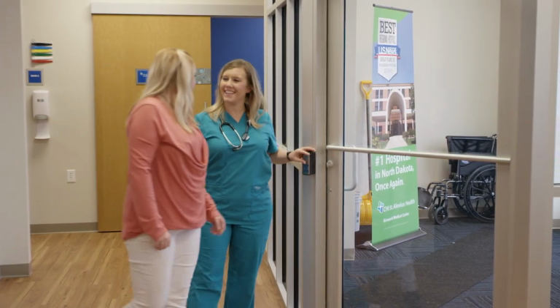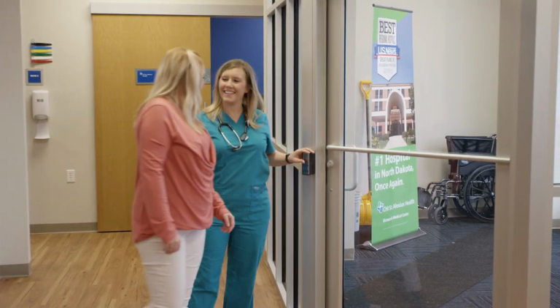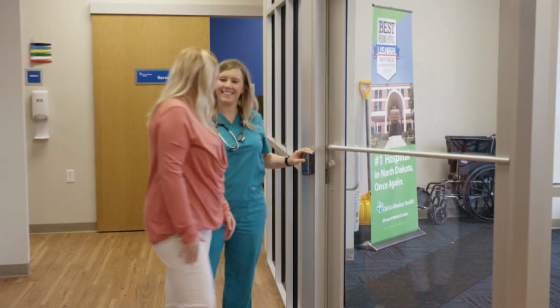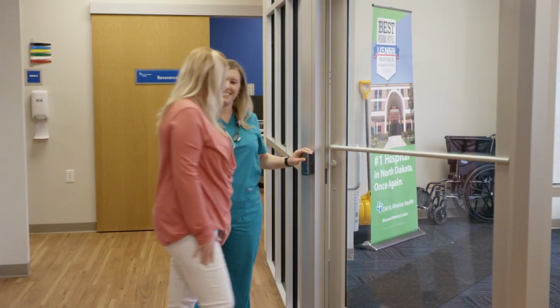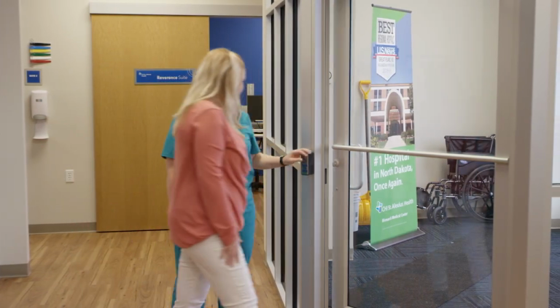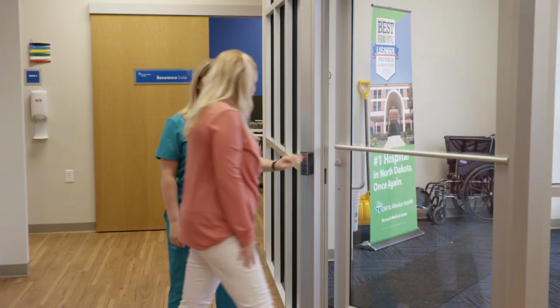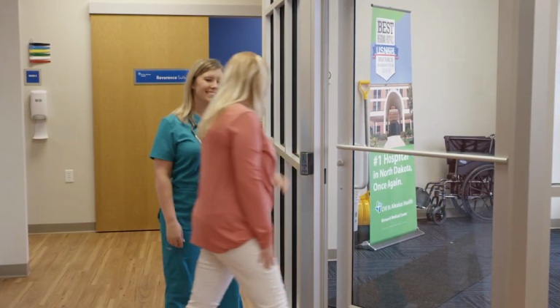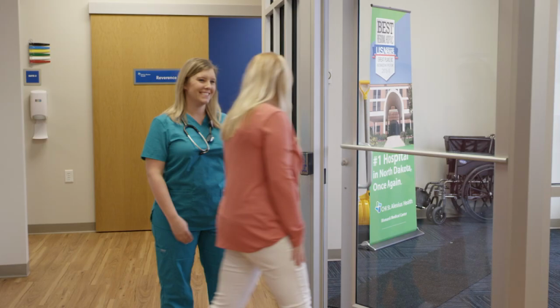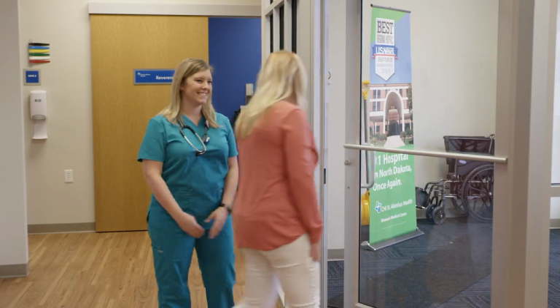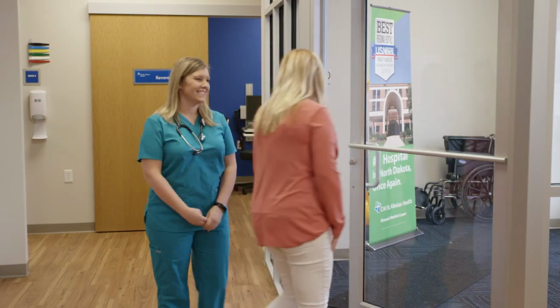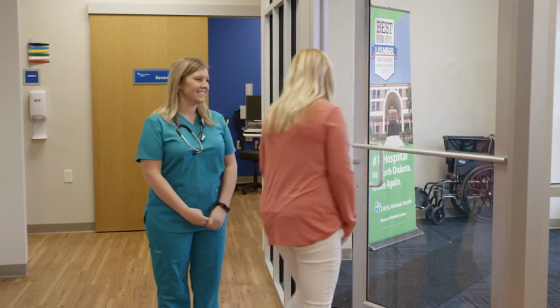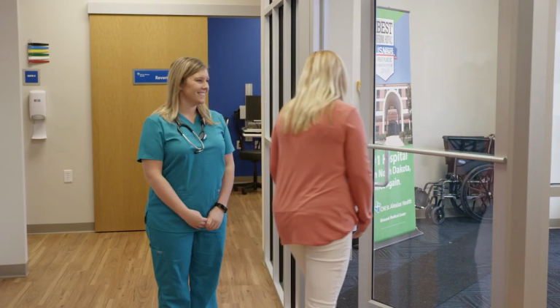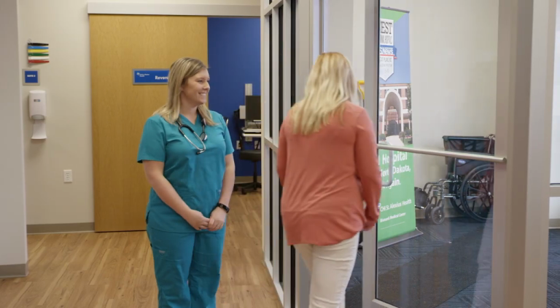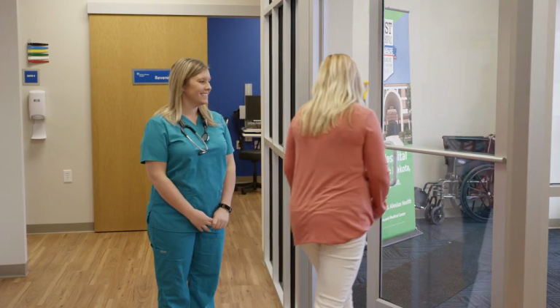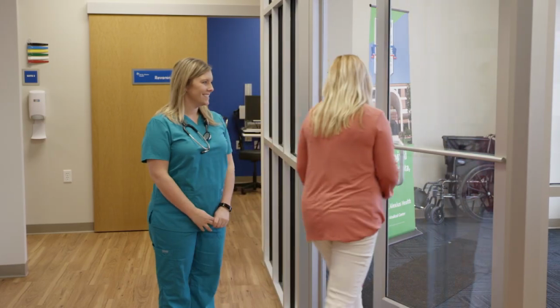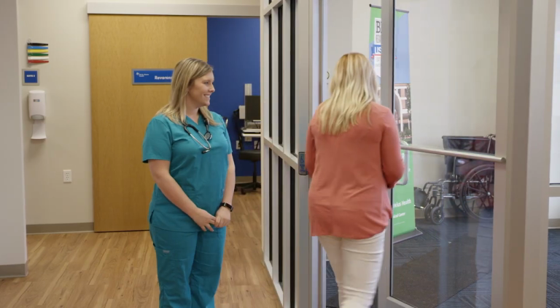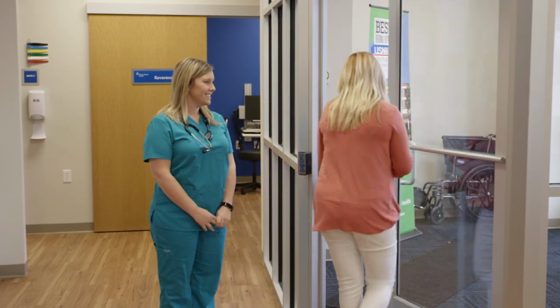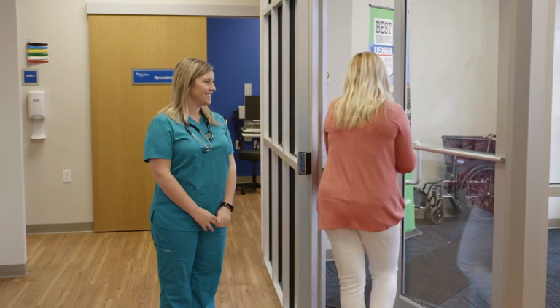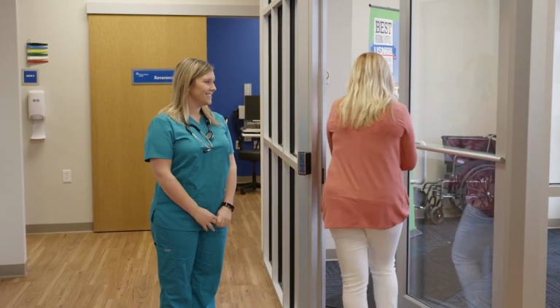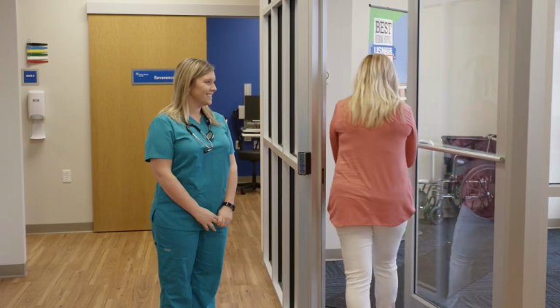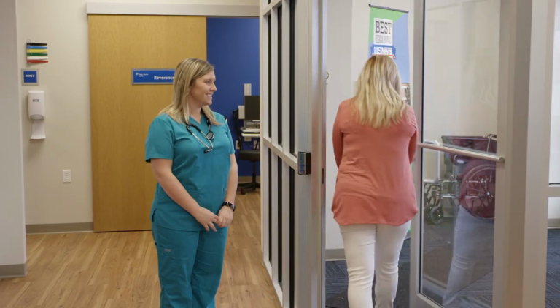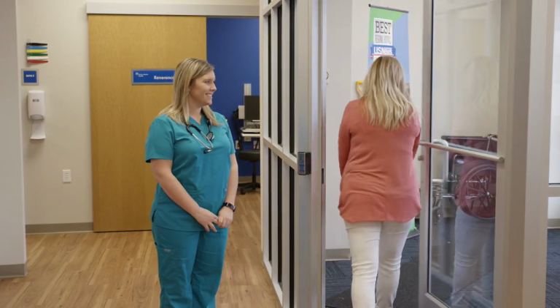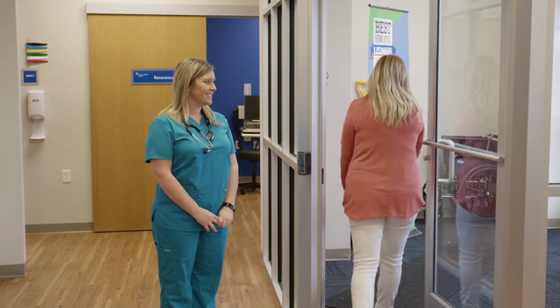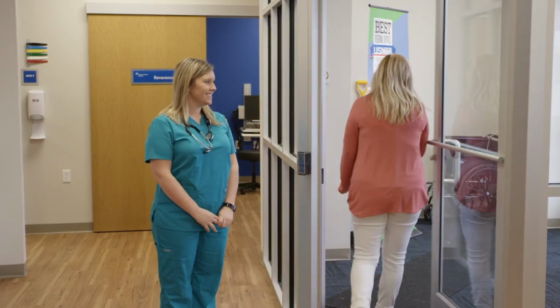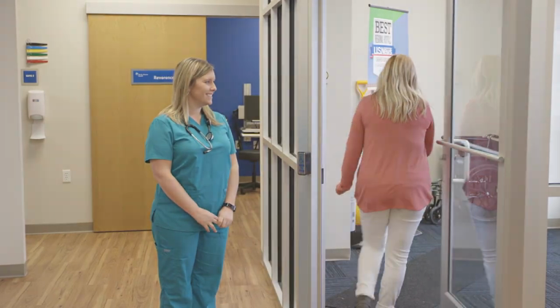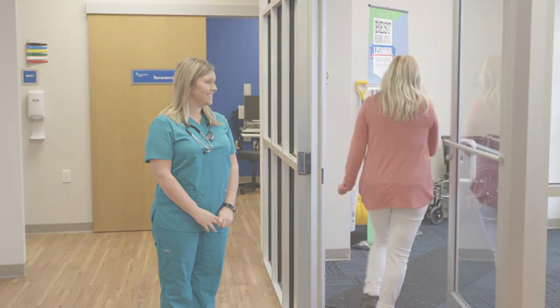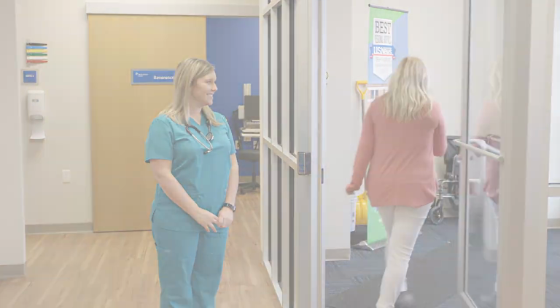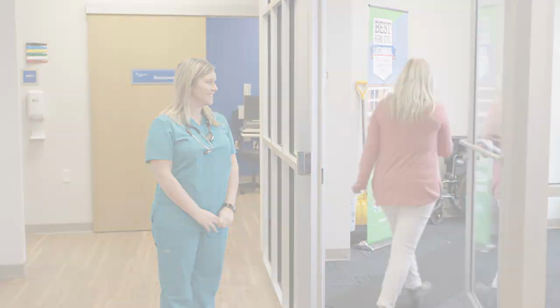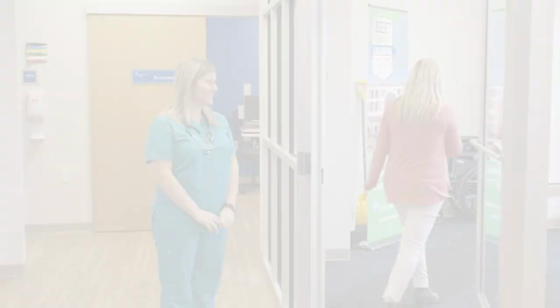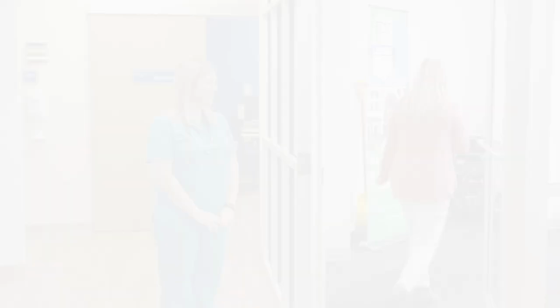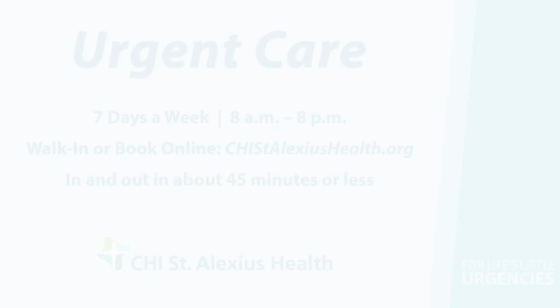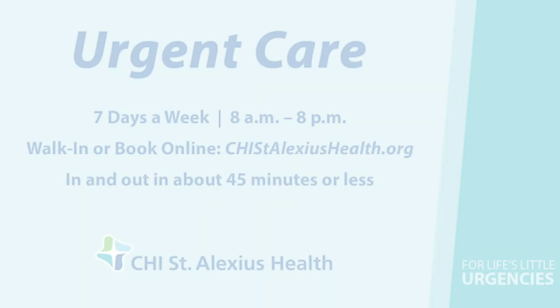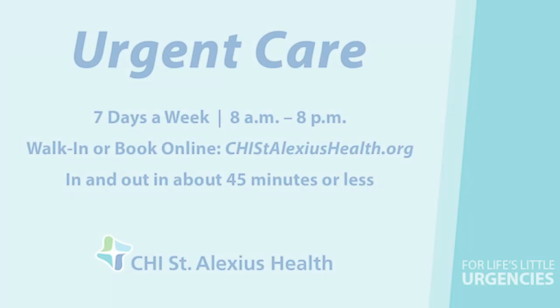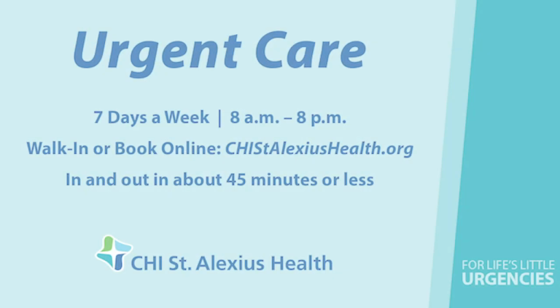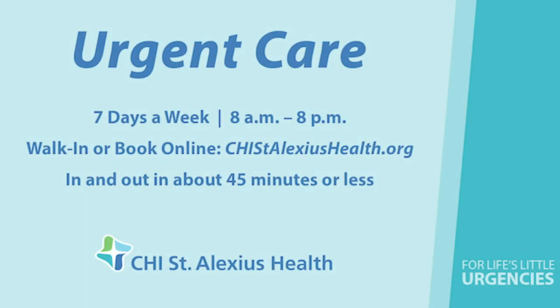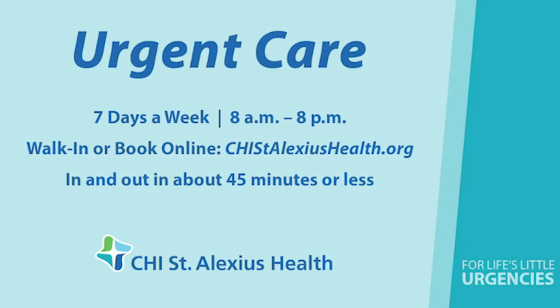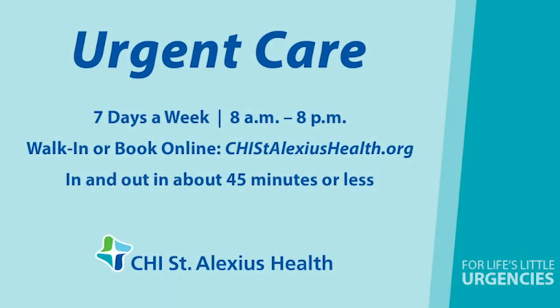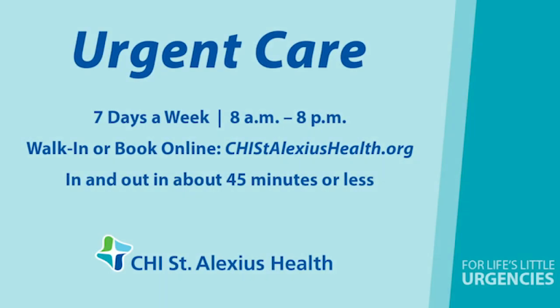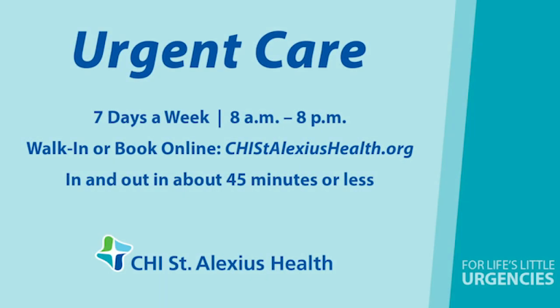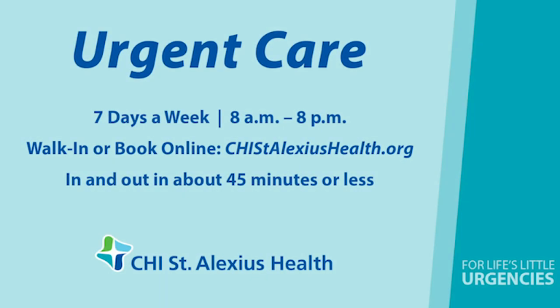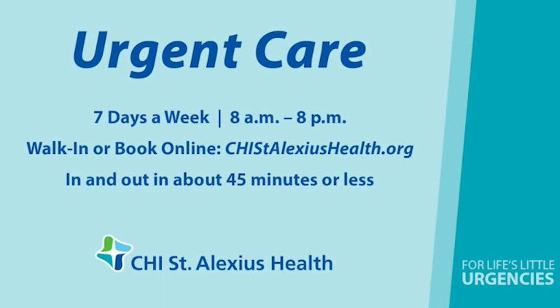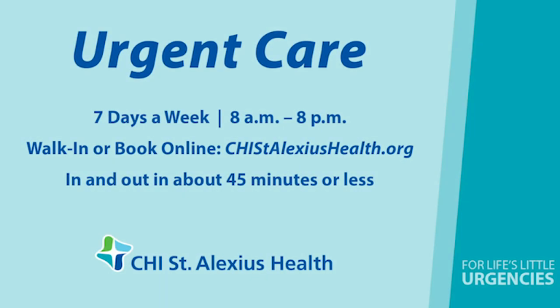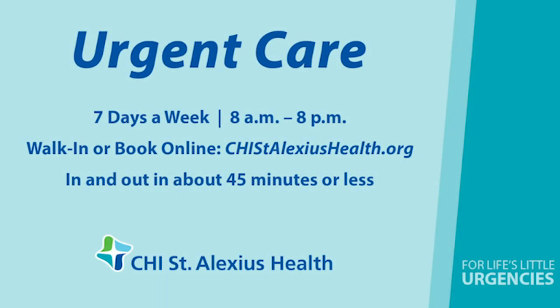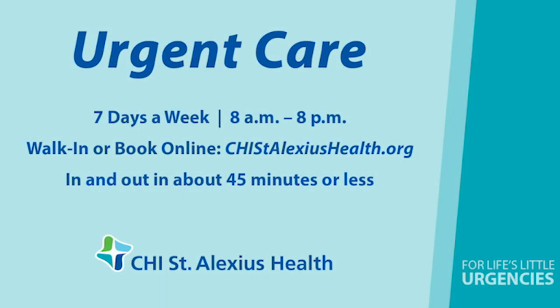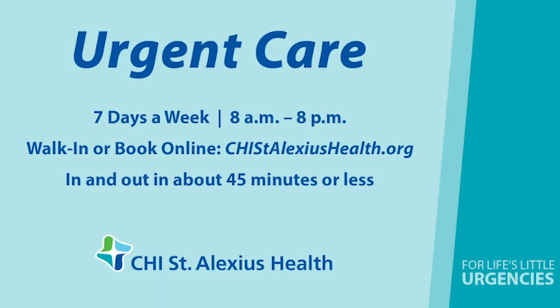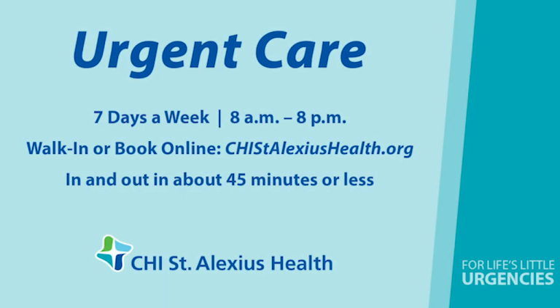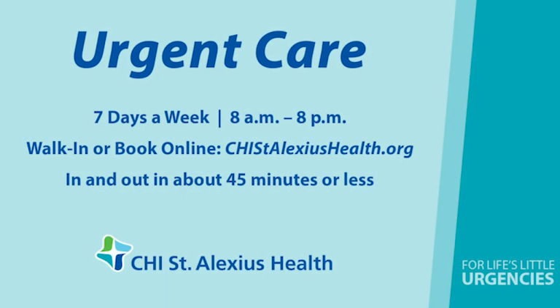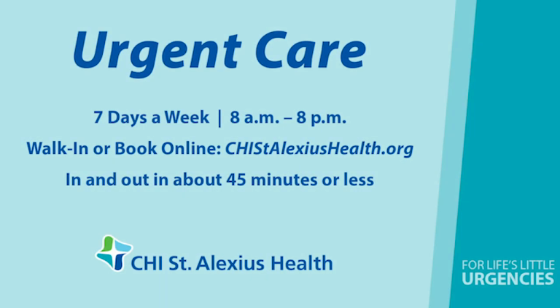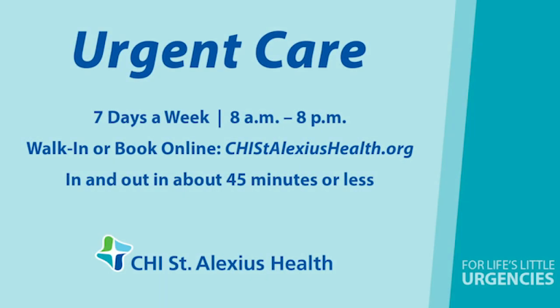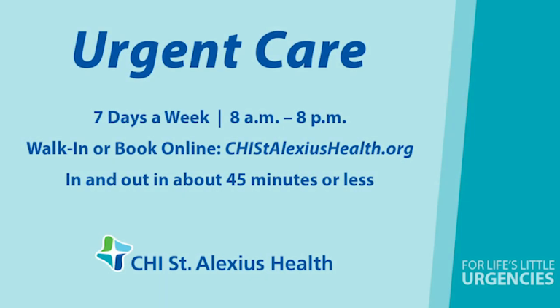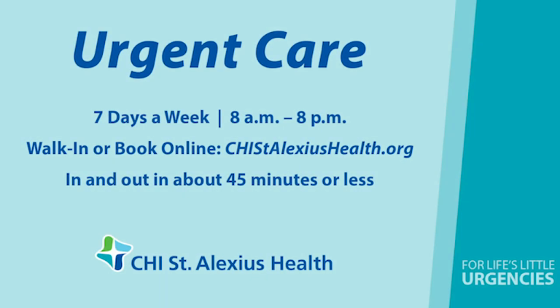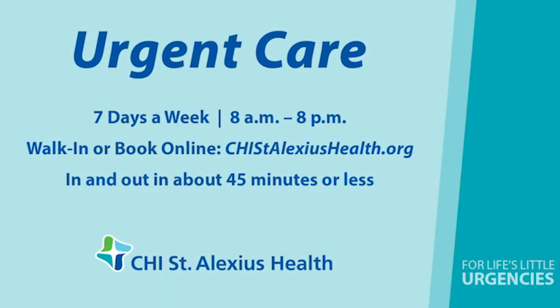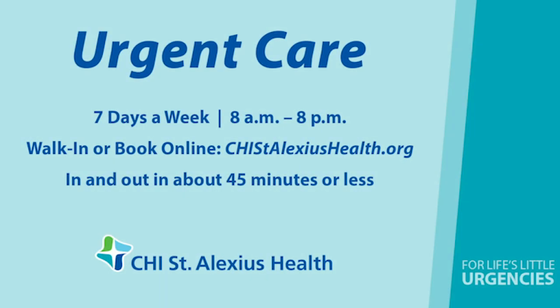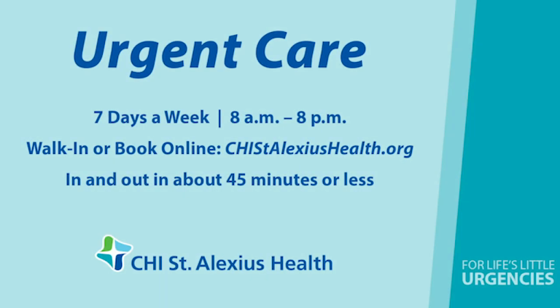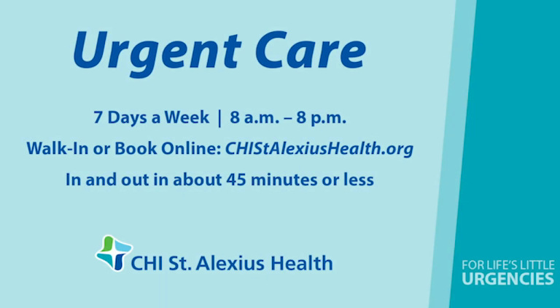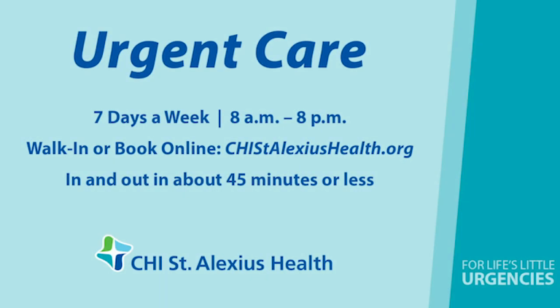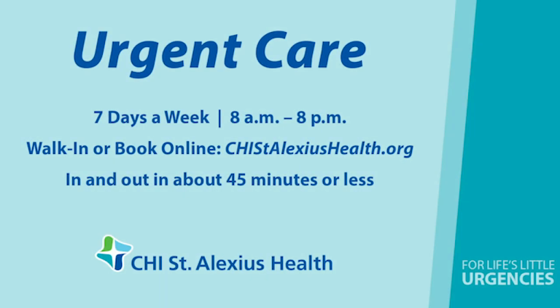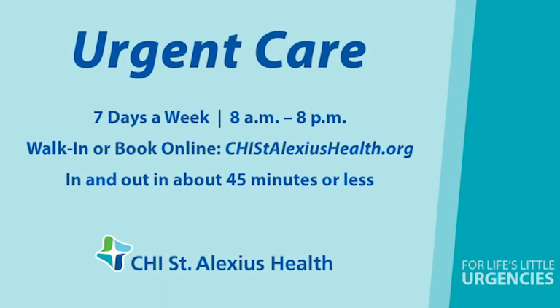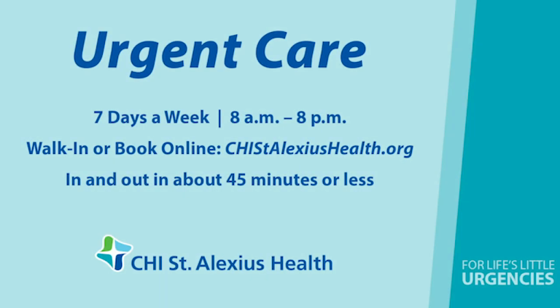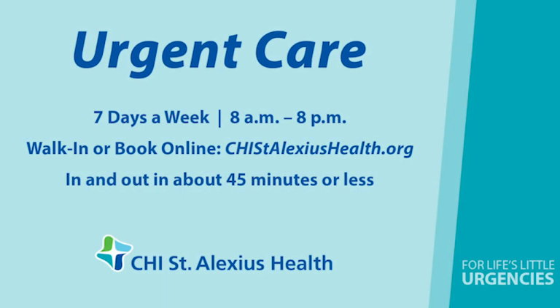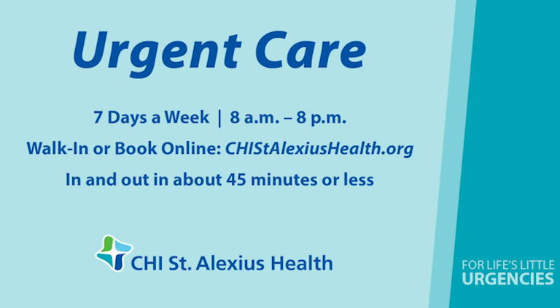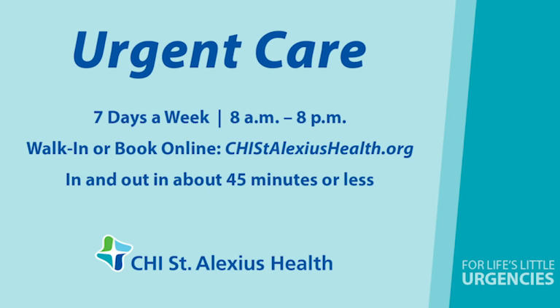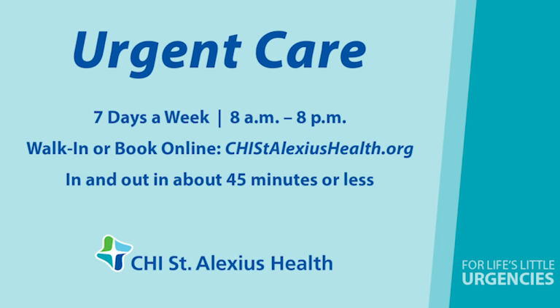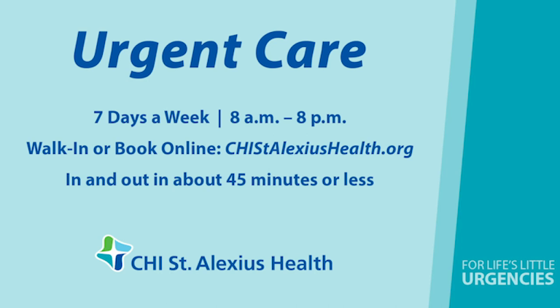The care guide will escort you to the front door and will call you in two to three days to see how you are doing.